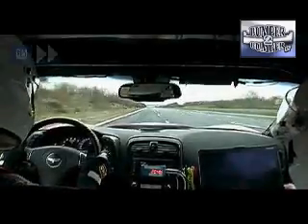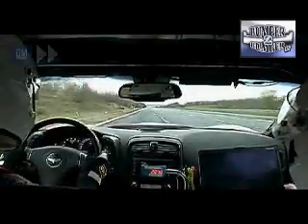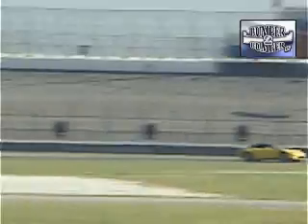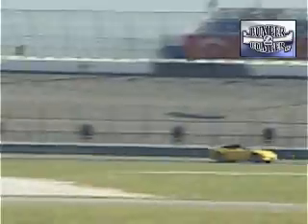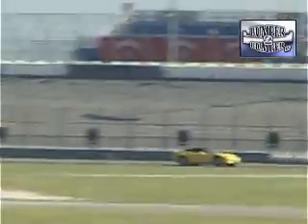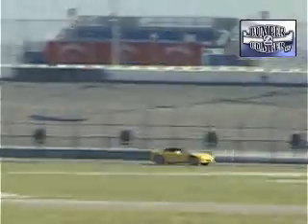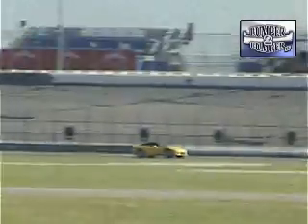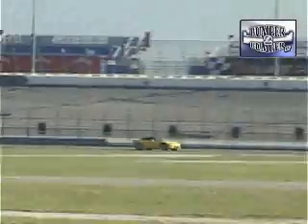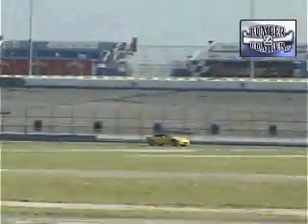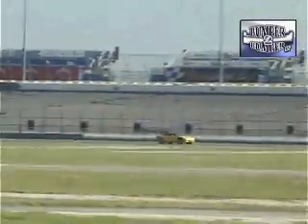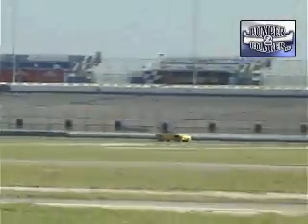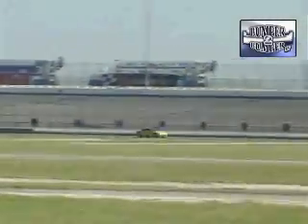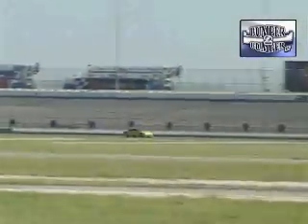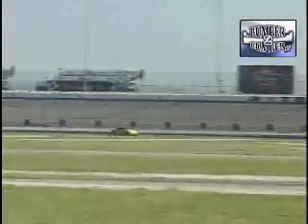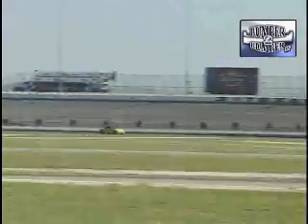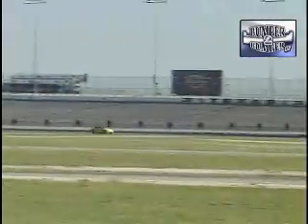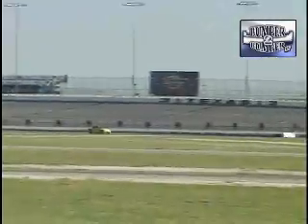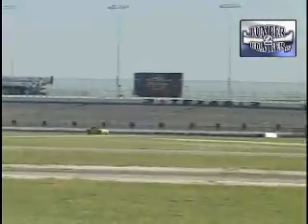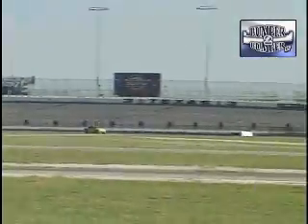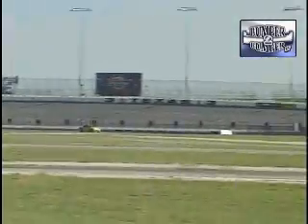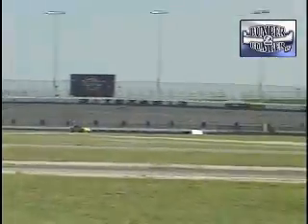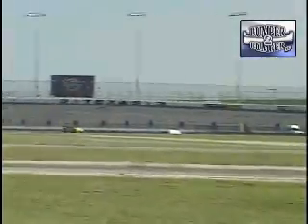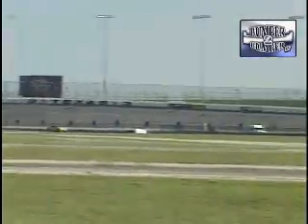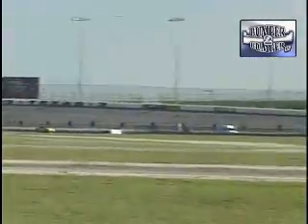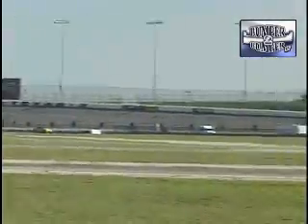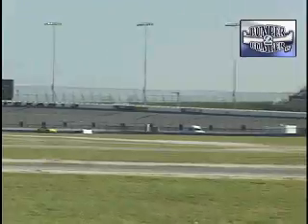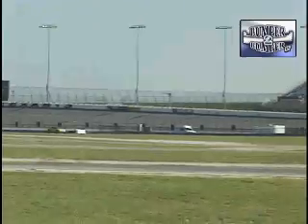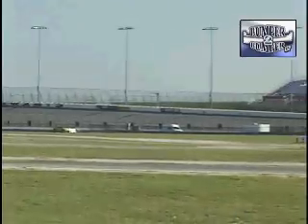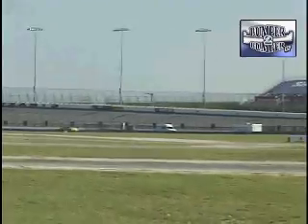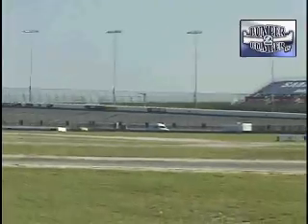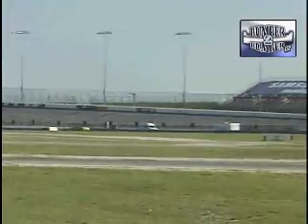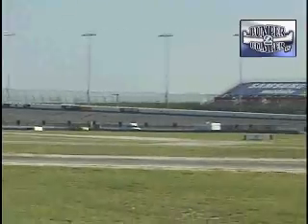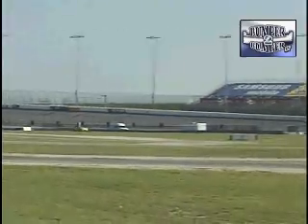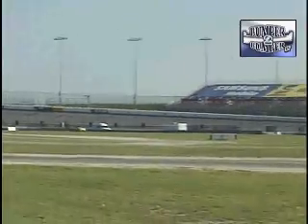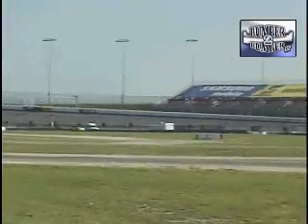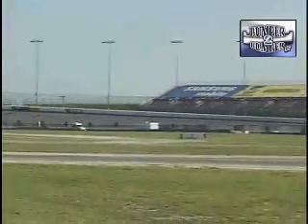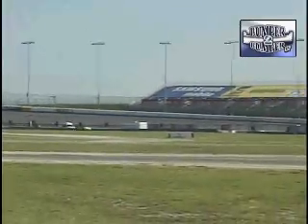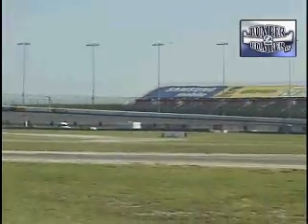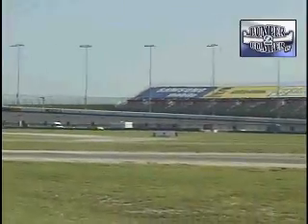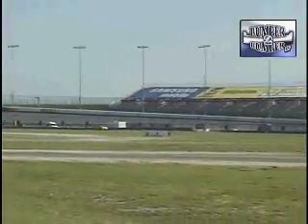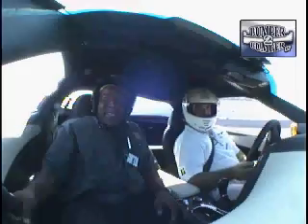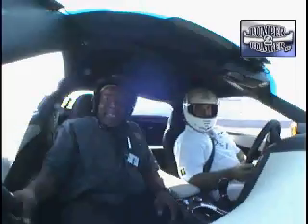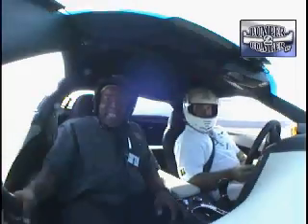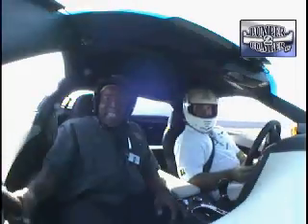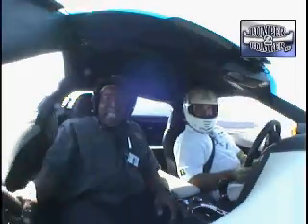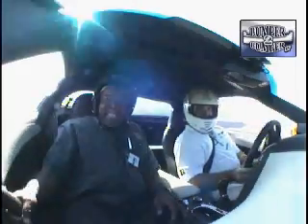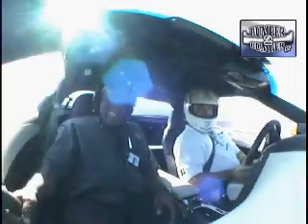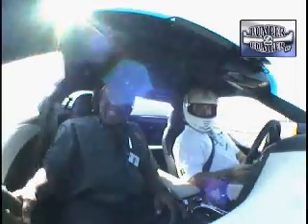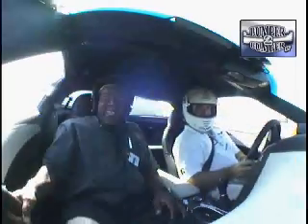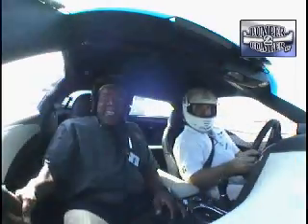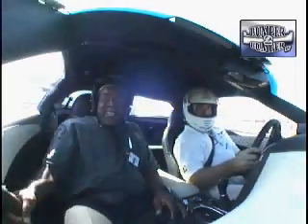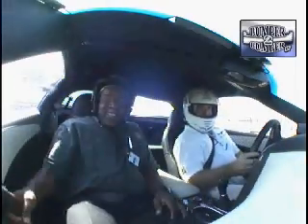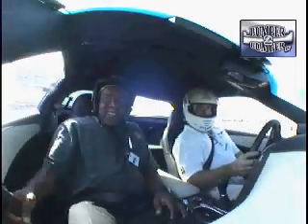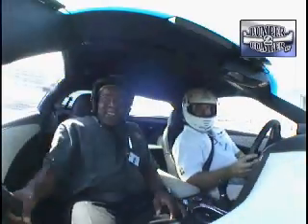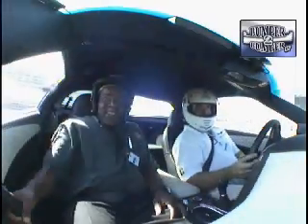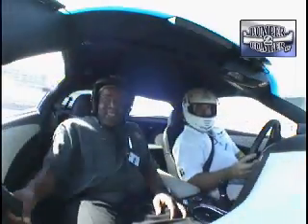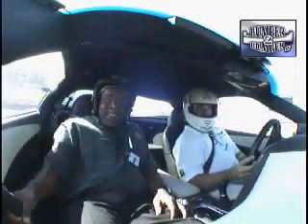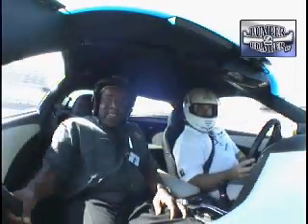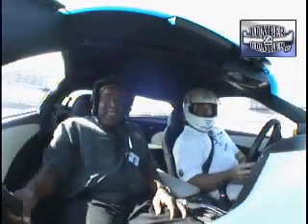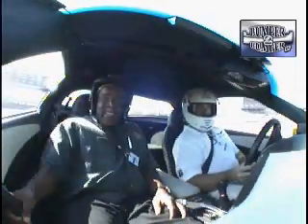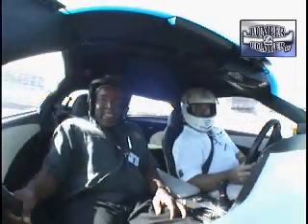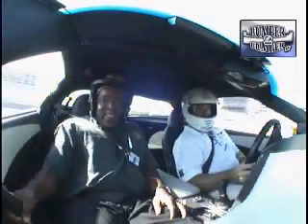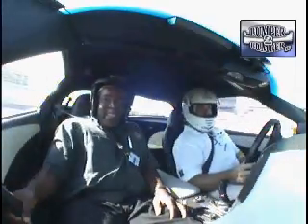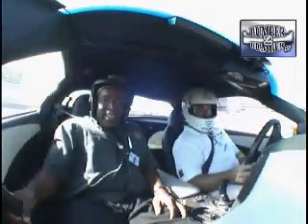Okay, but back to Texas. While it looks very, very fast from the outside, from the inside, the world is a blur going by.